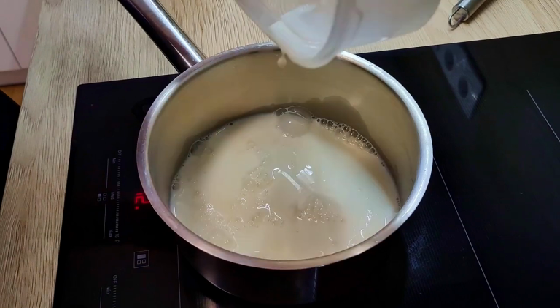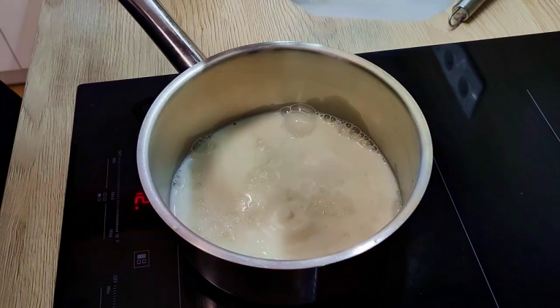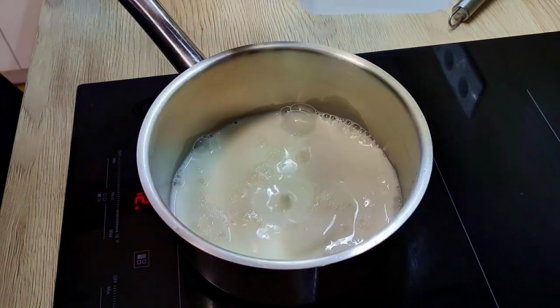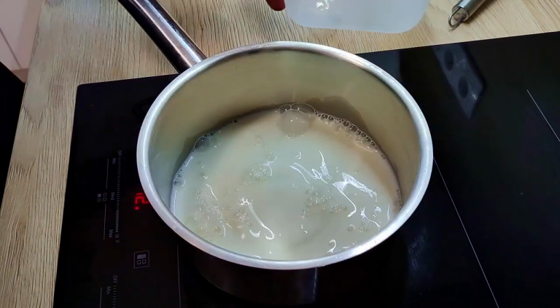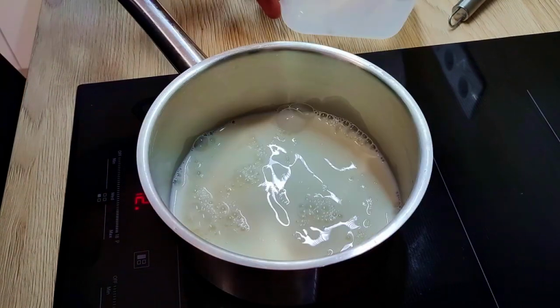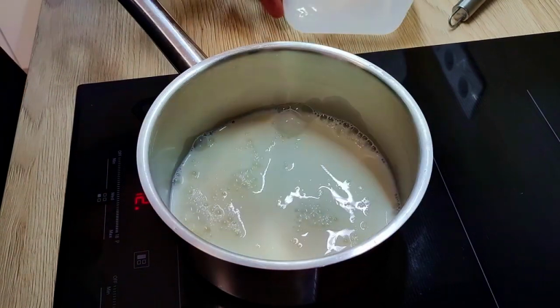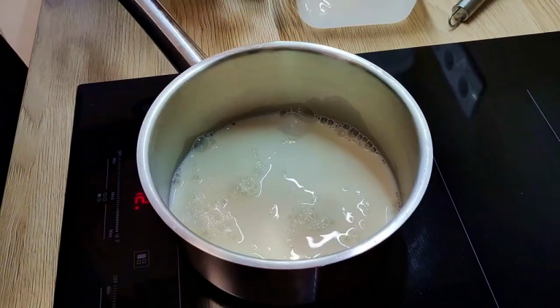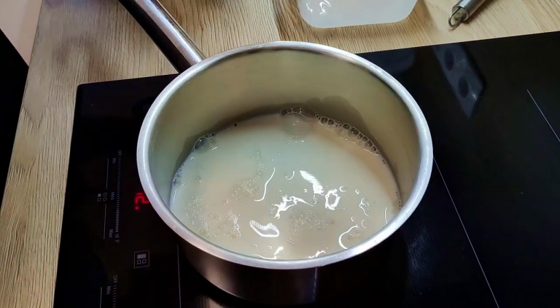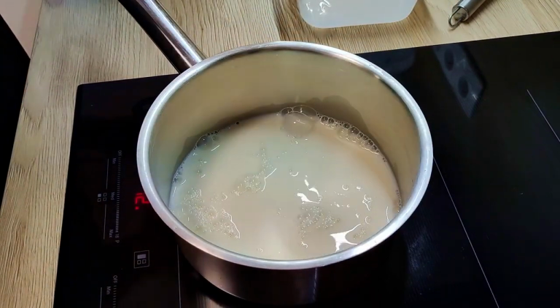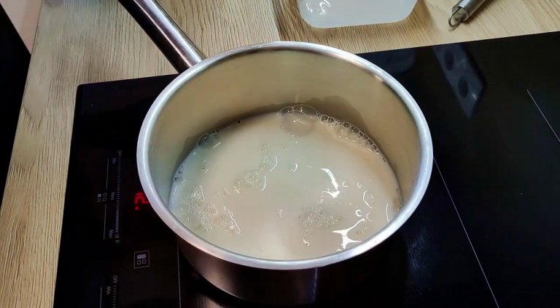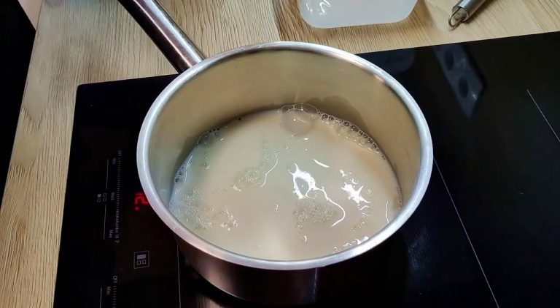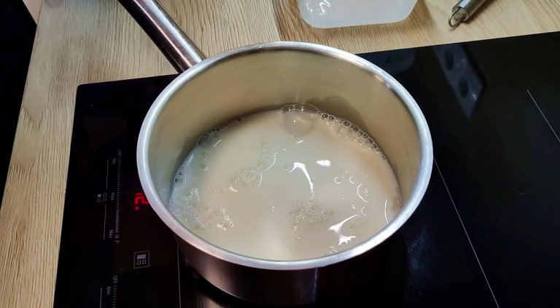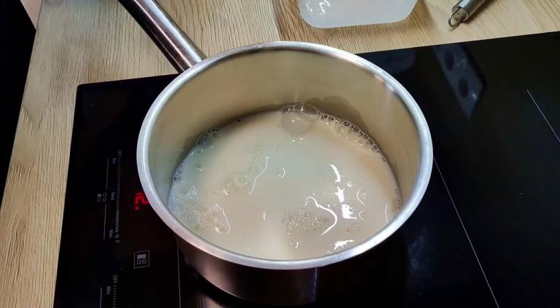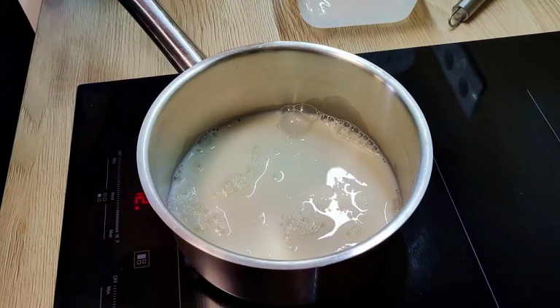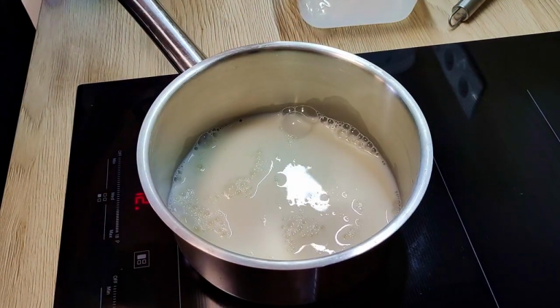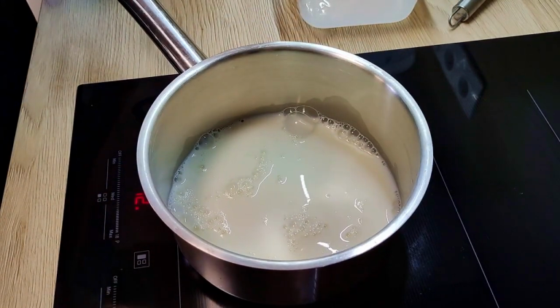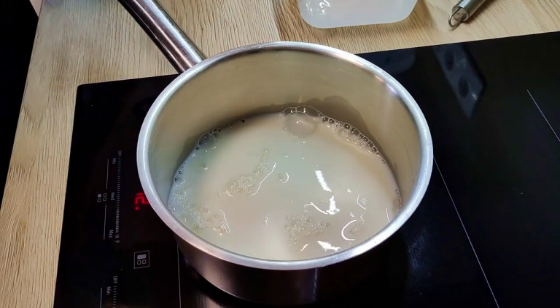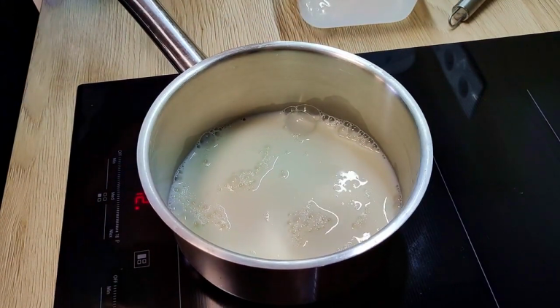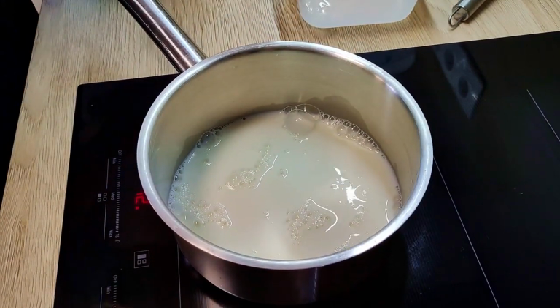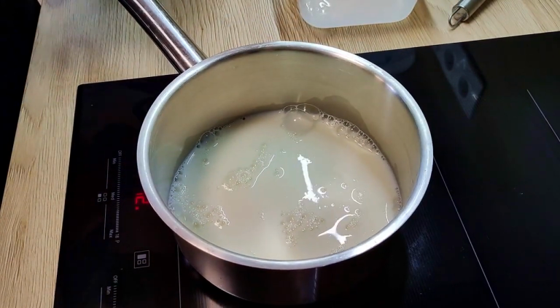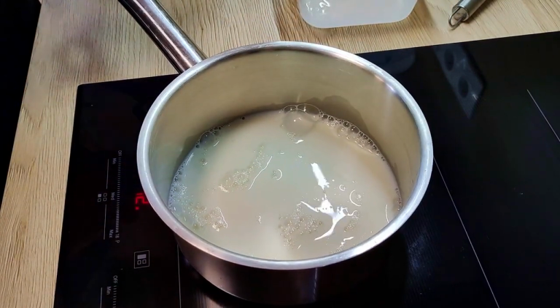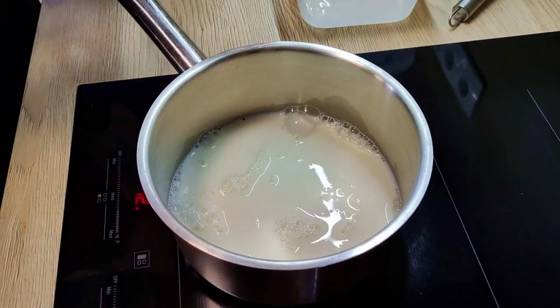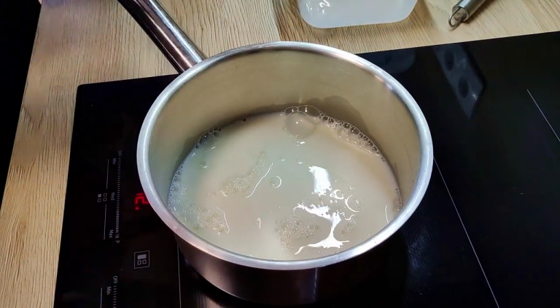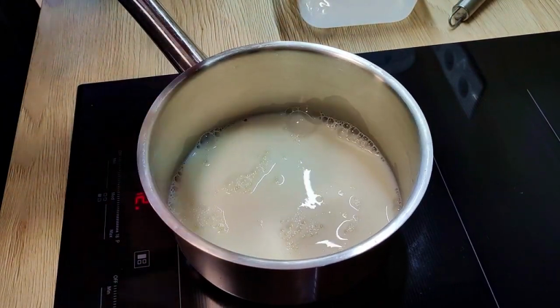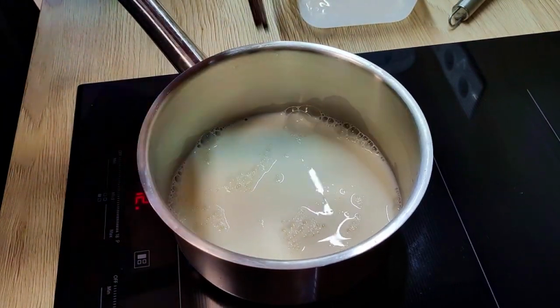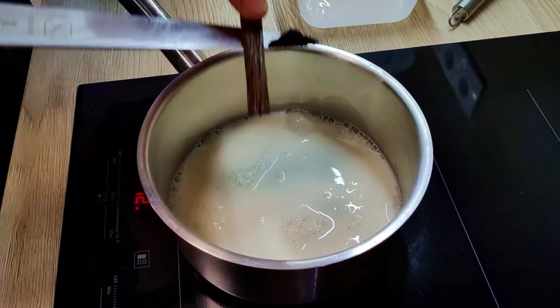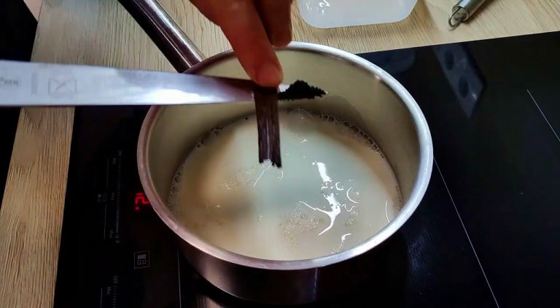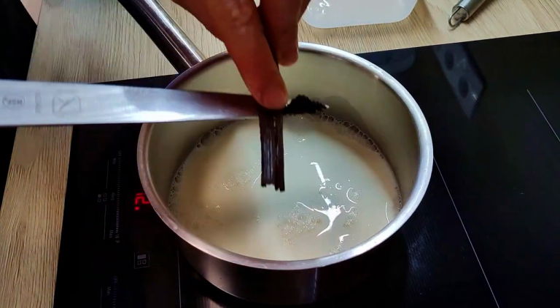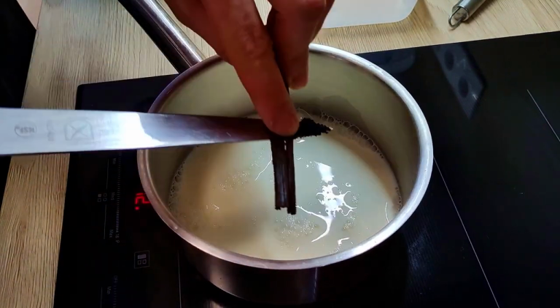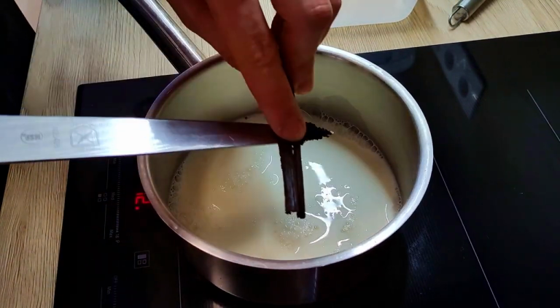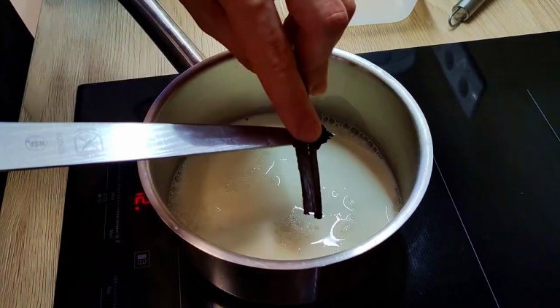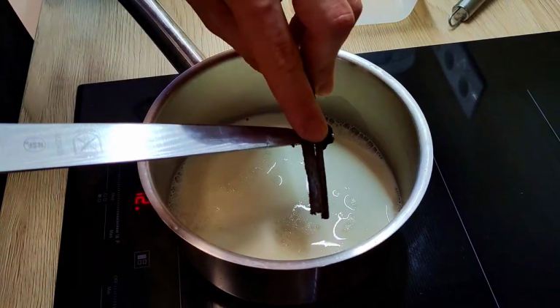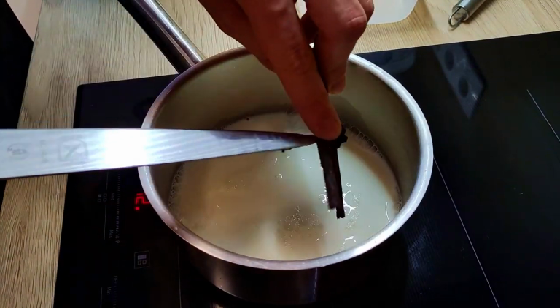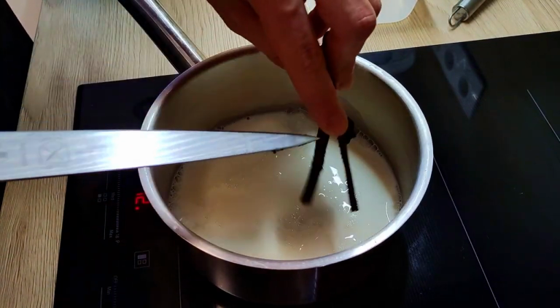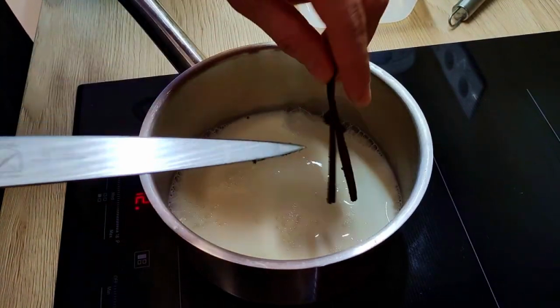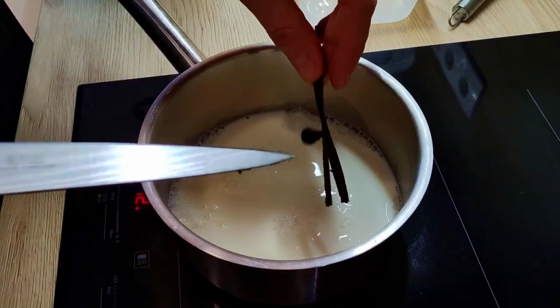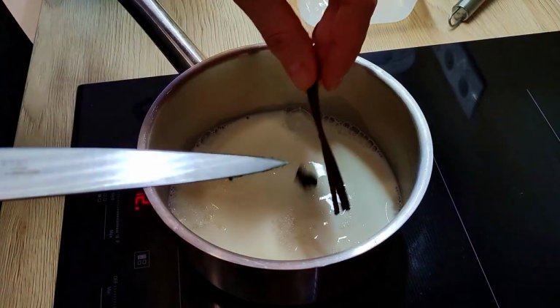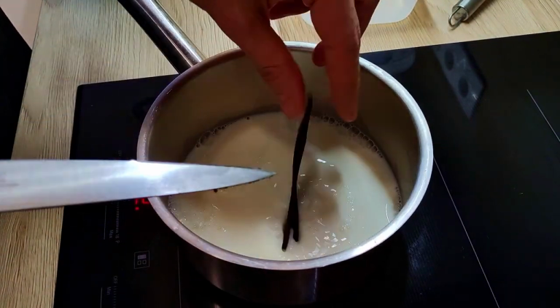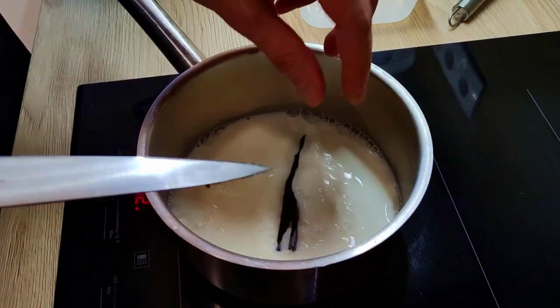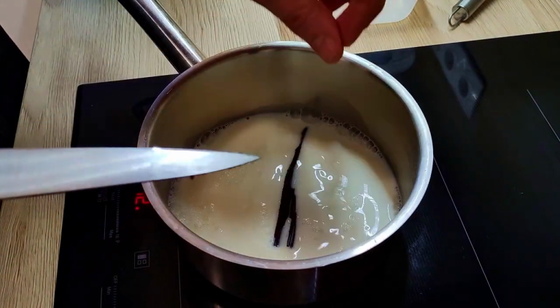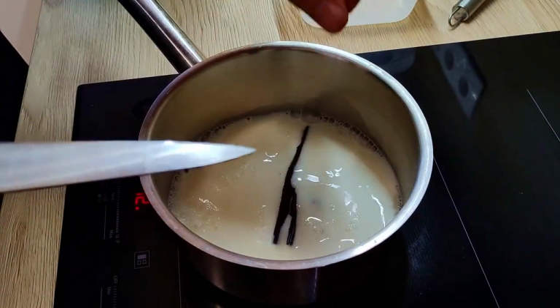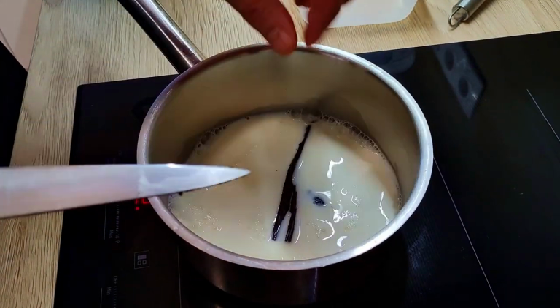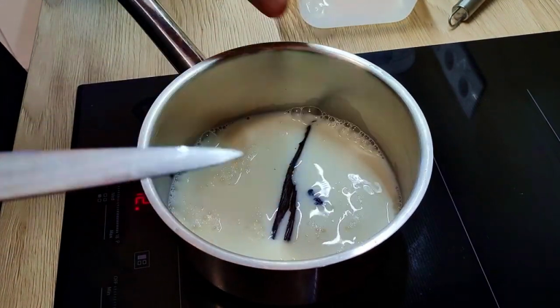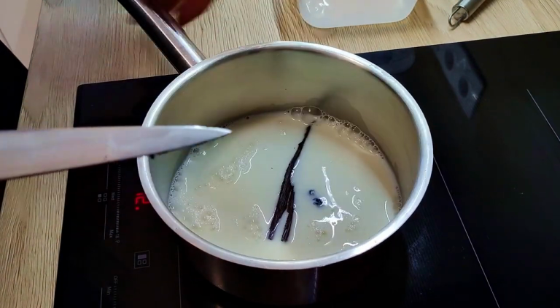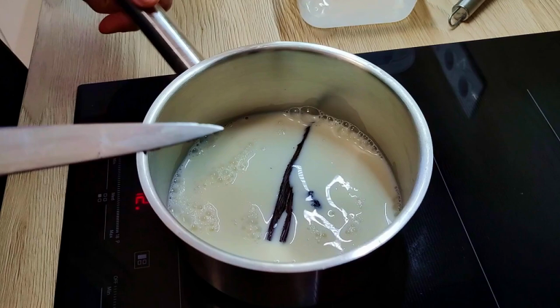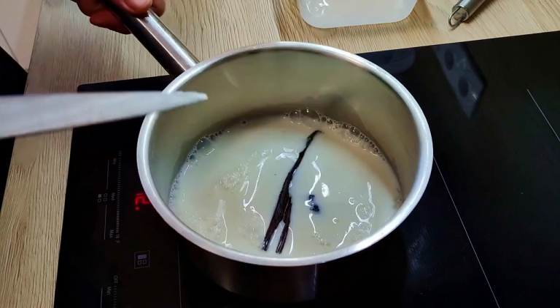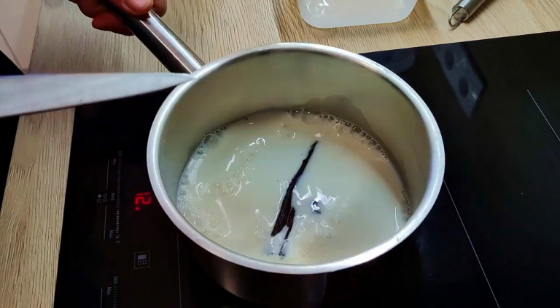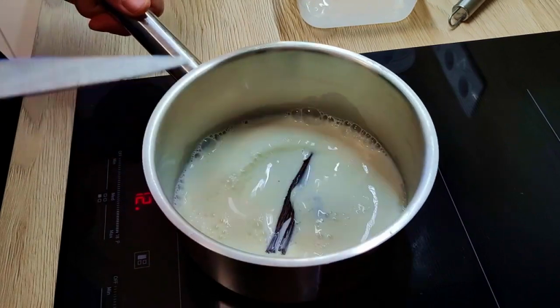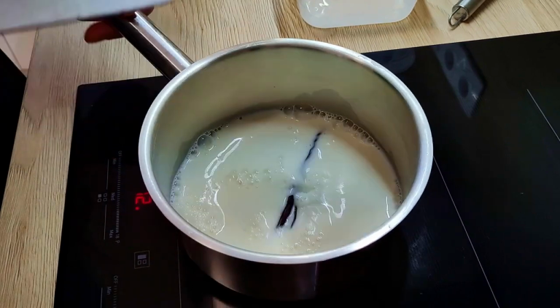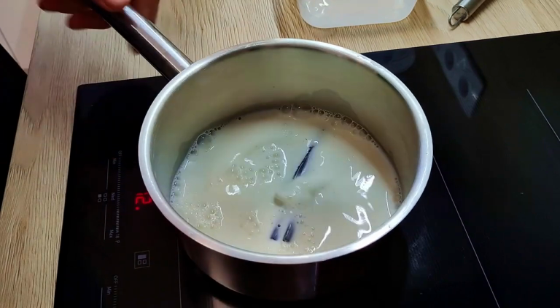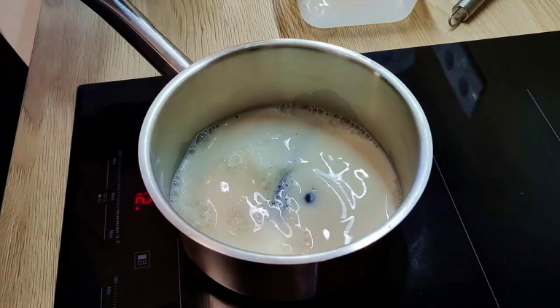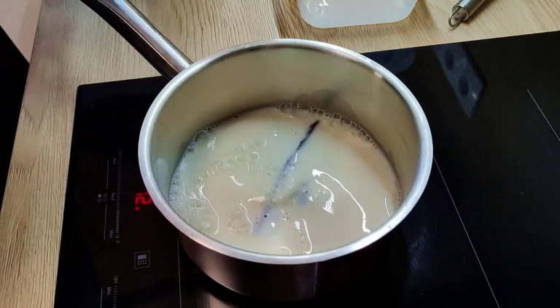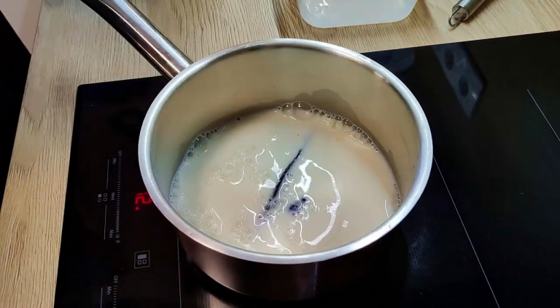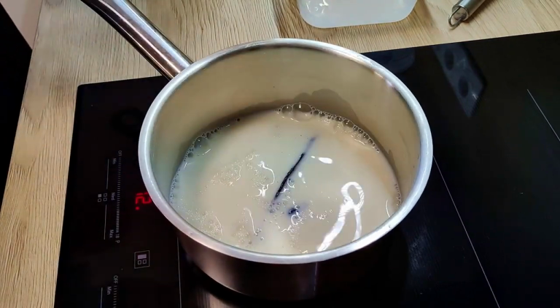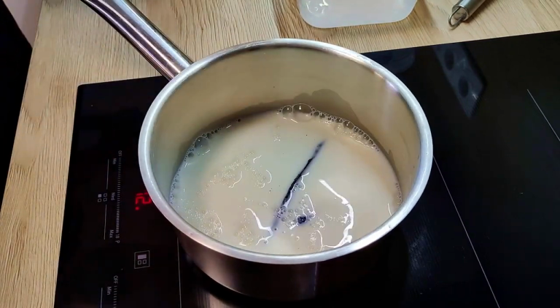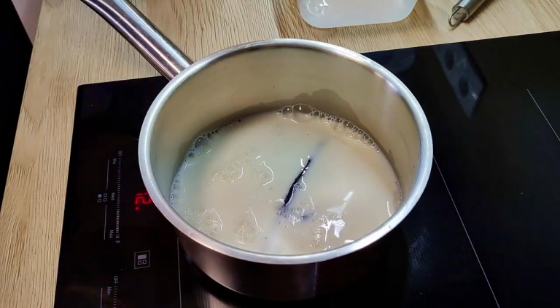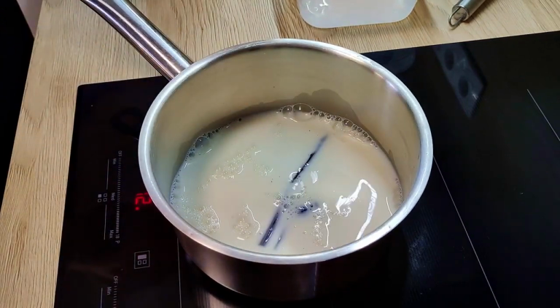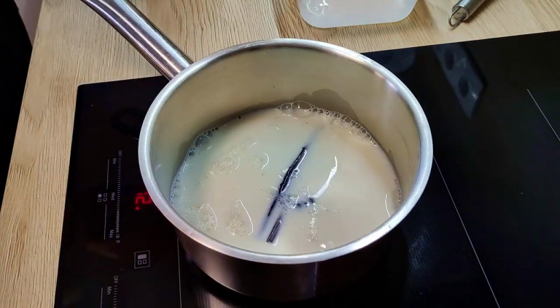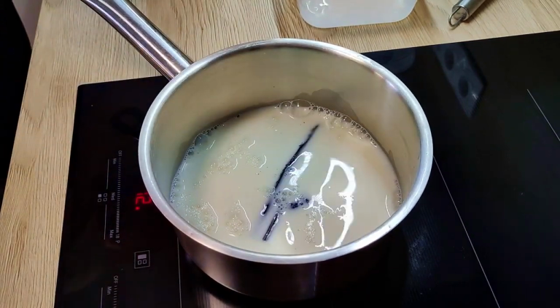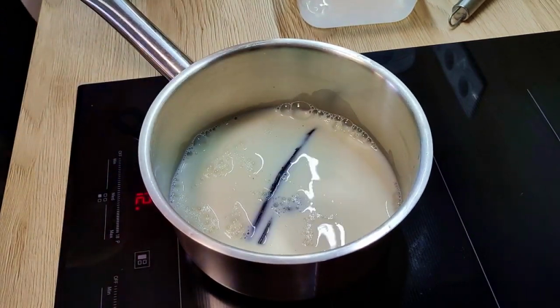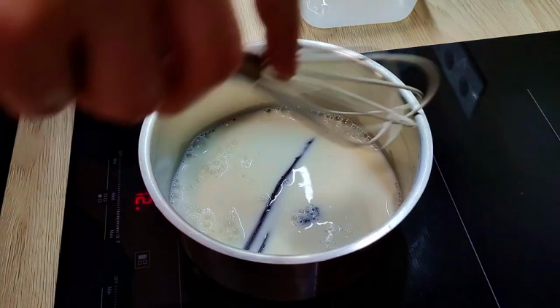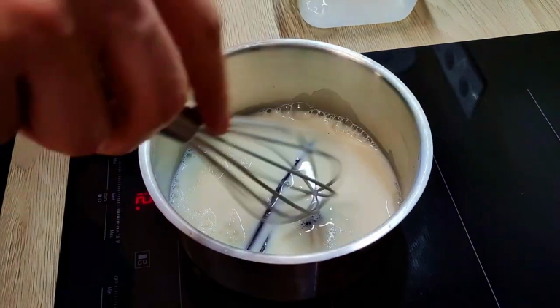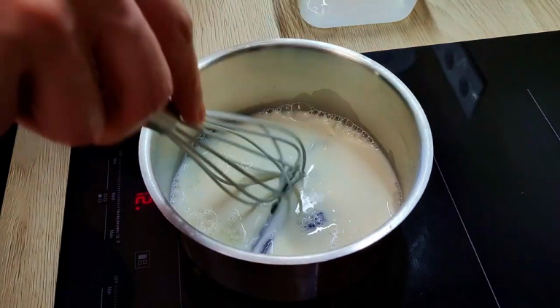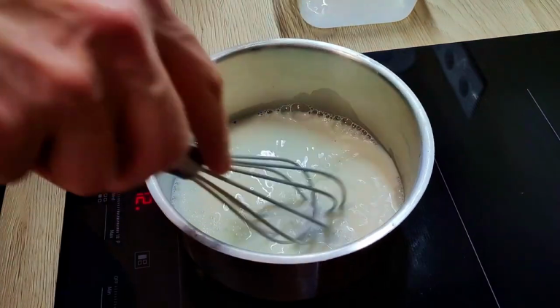Then I mix the milk with vanilla inside the pot, mix it a little bit and bring it to a boil.